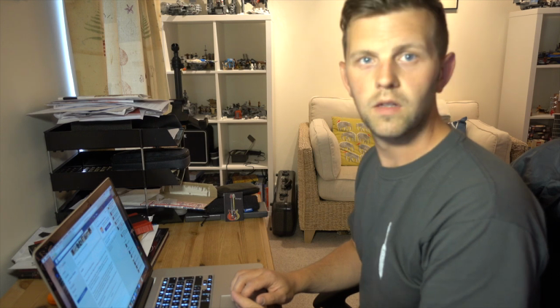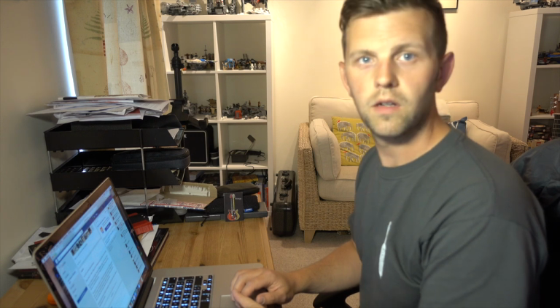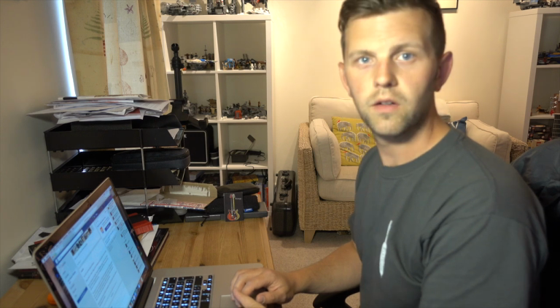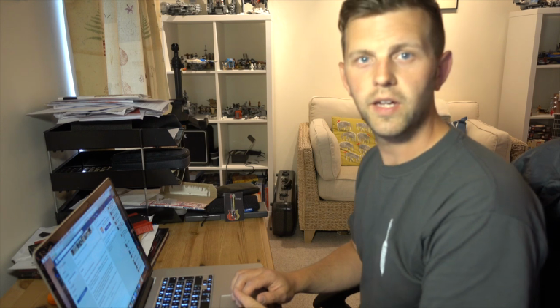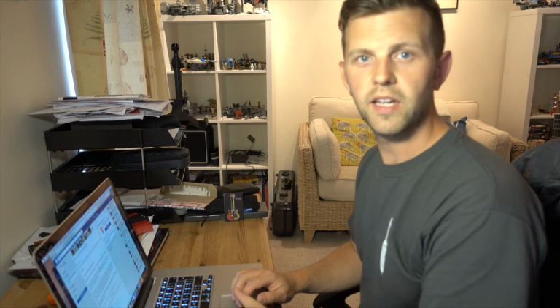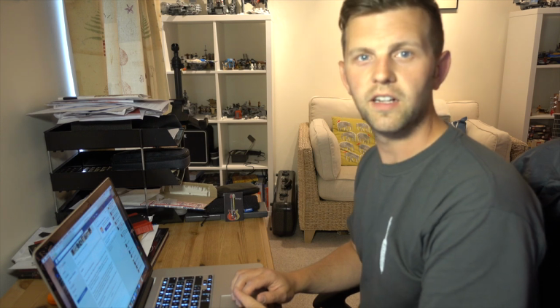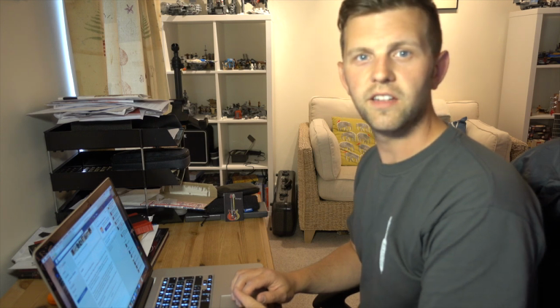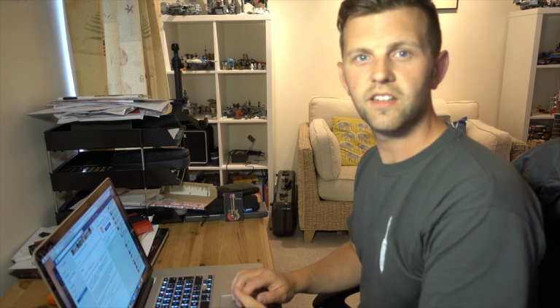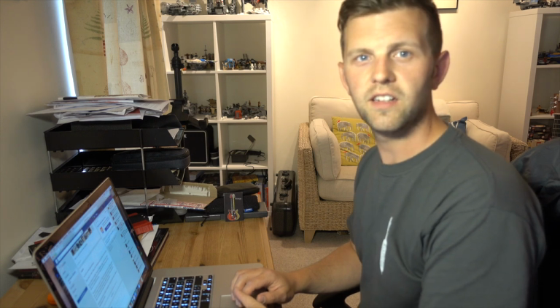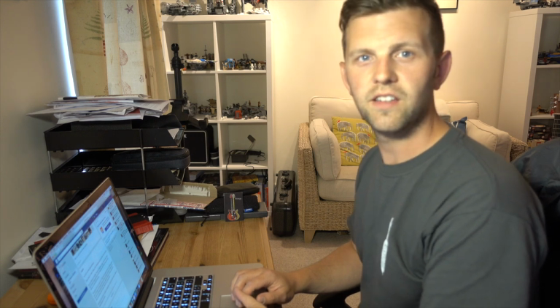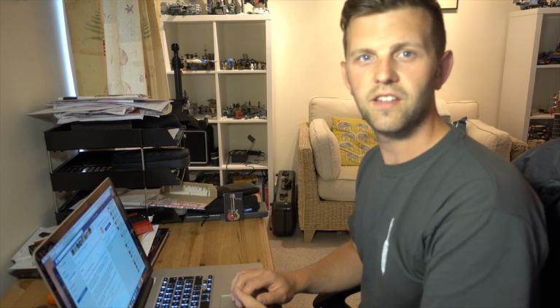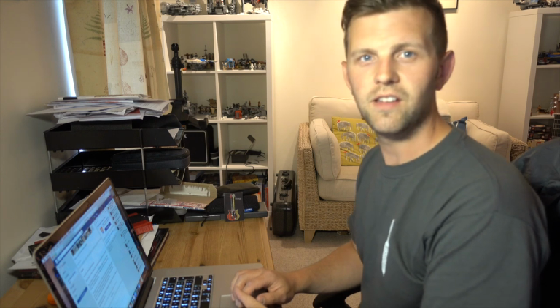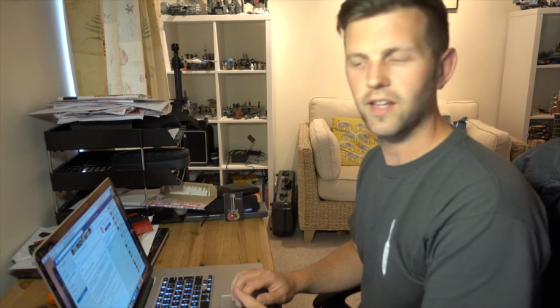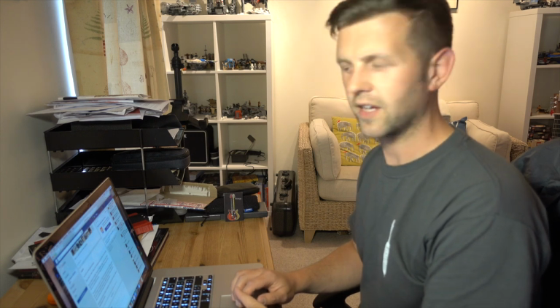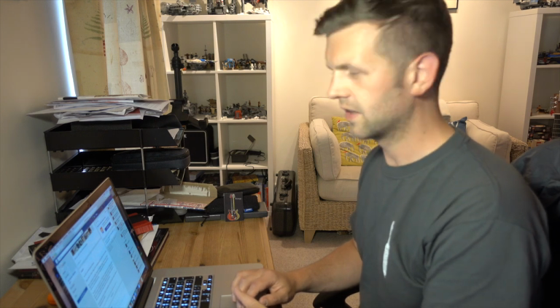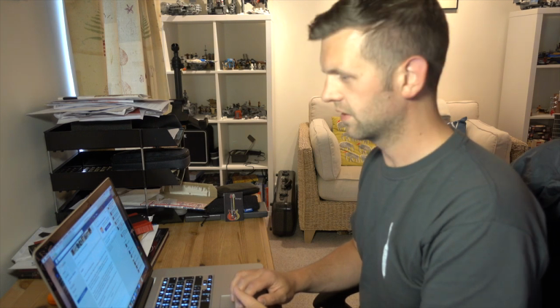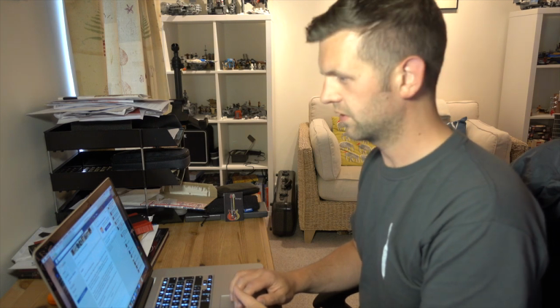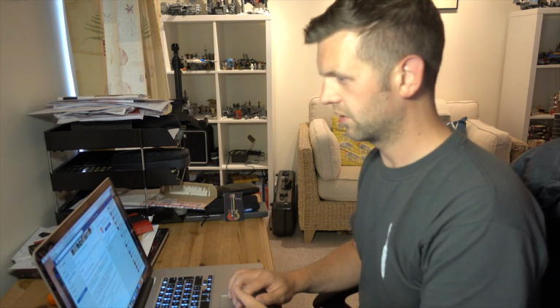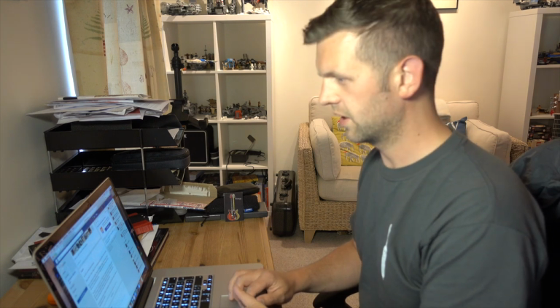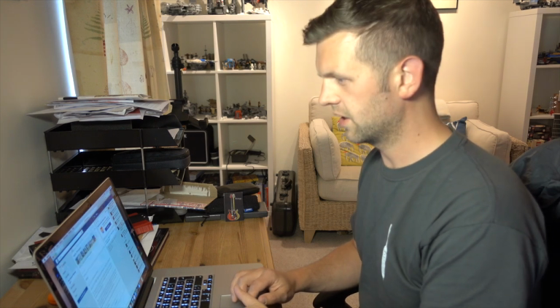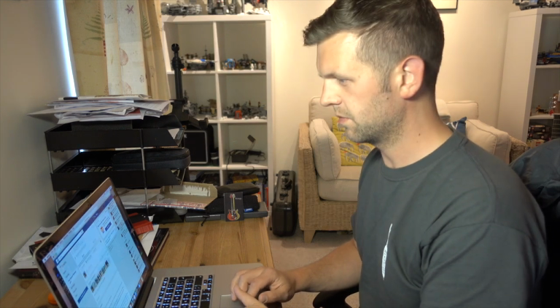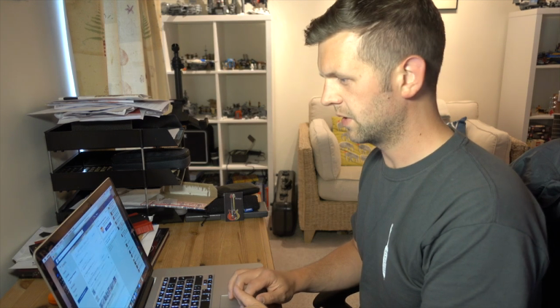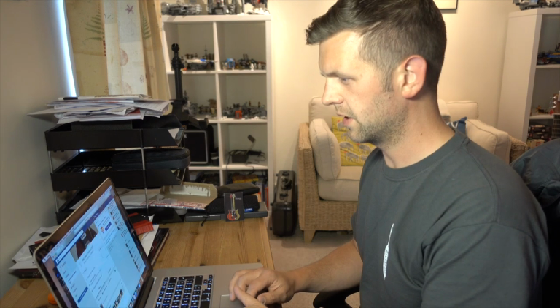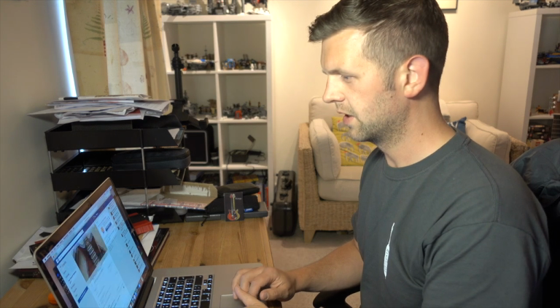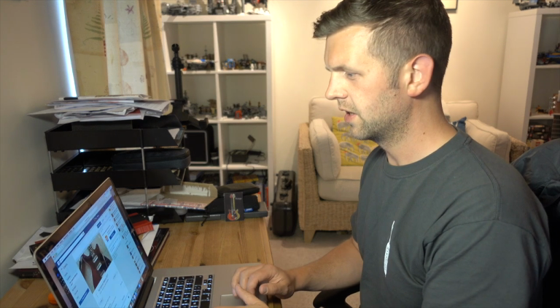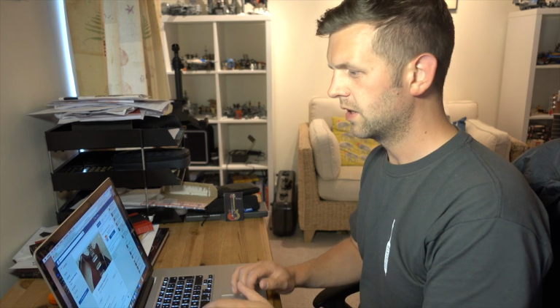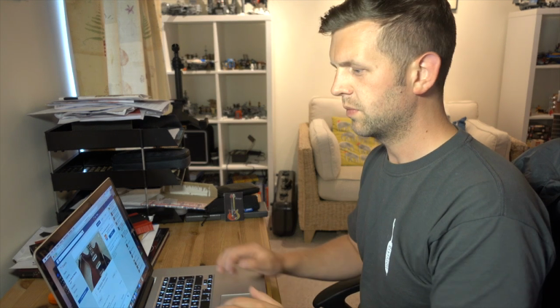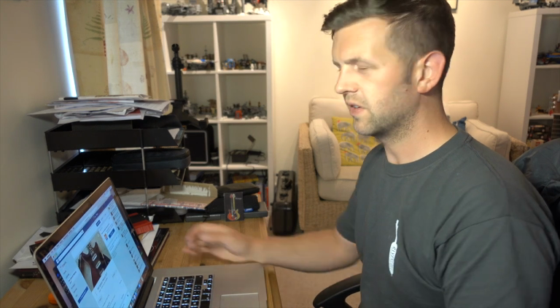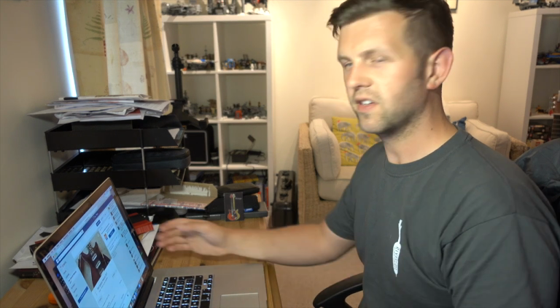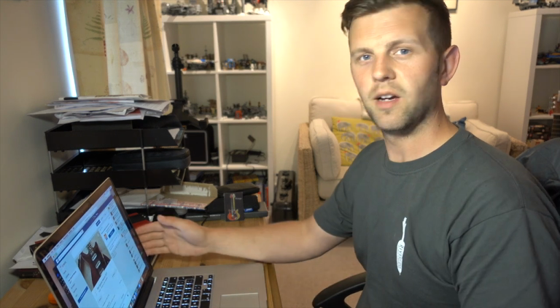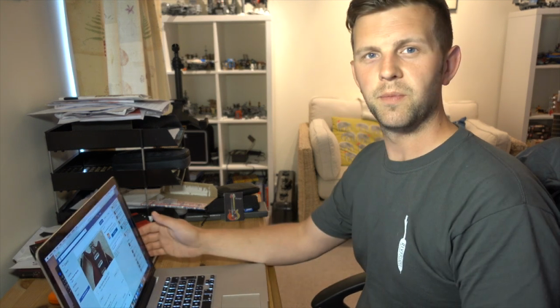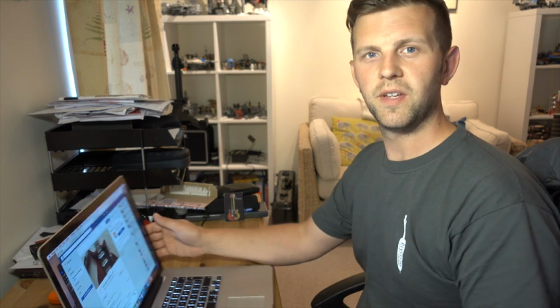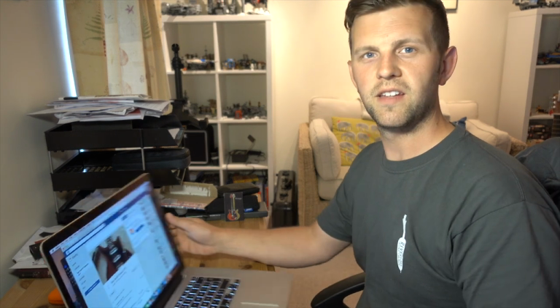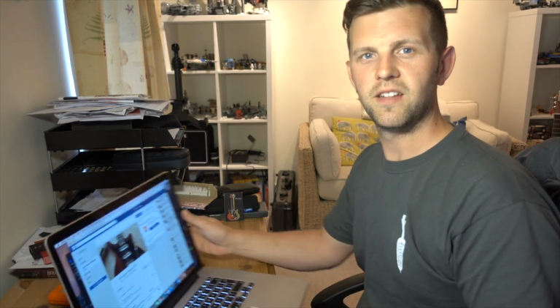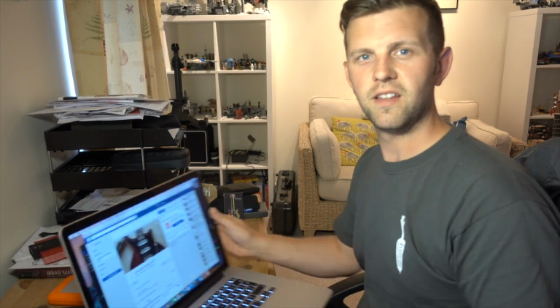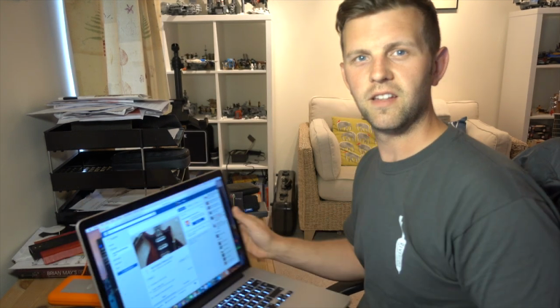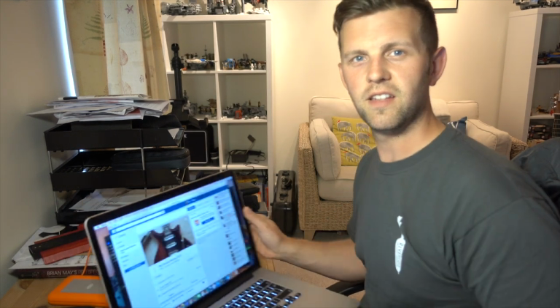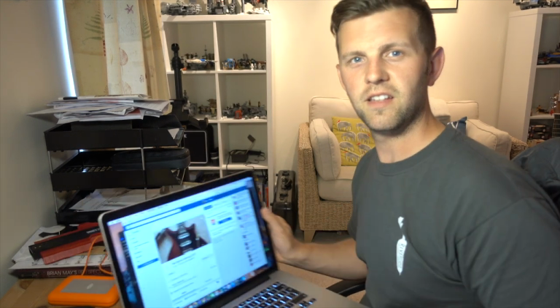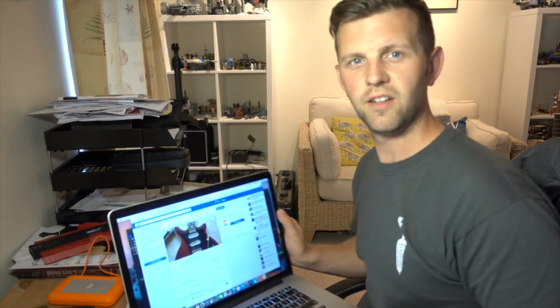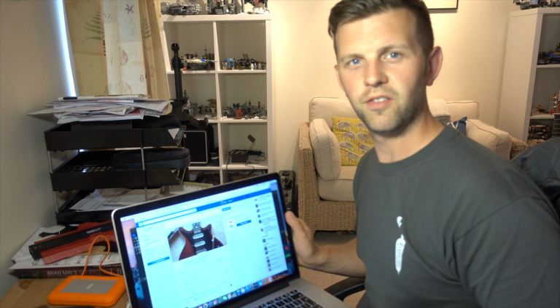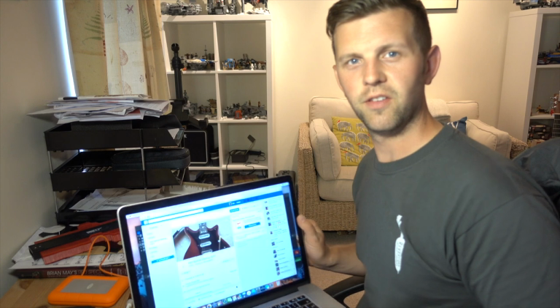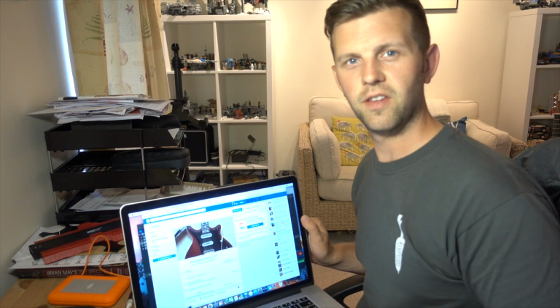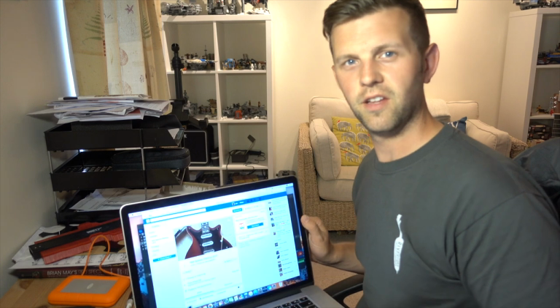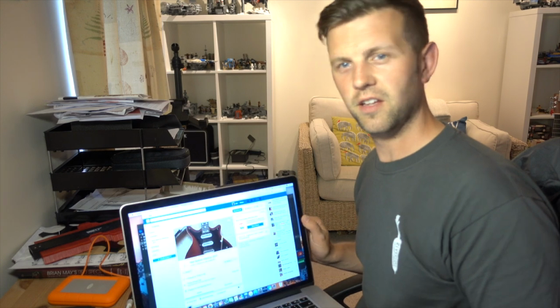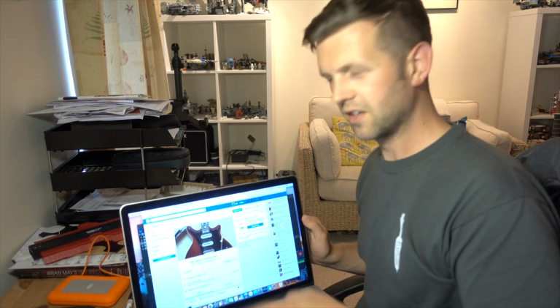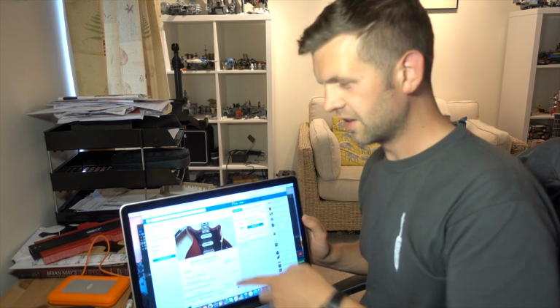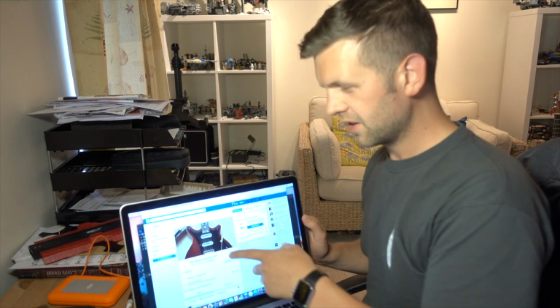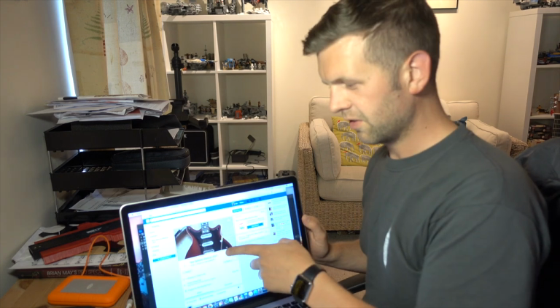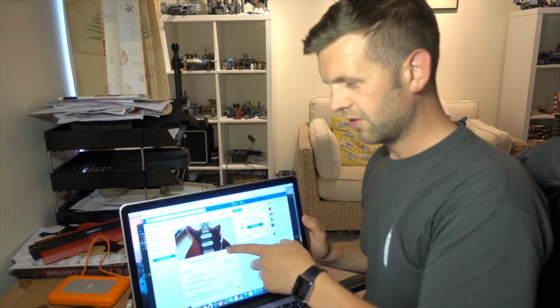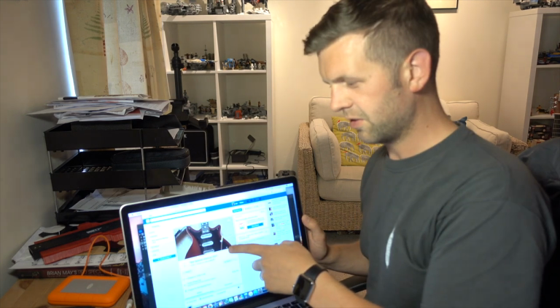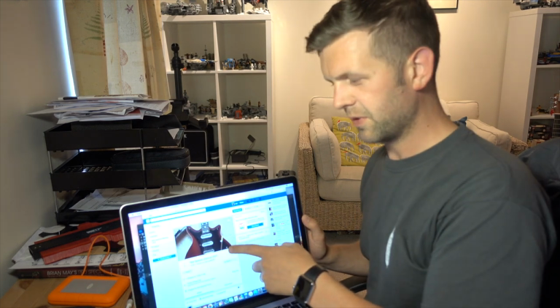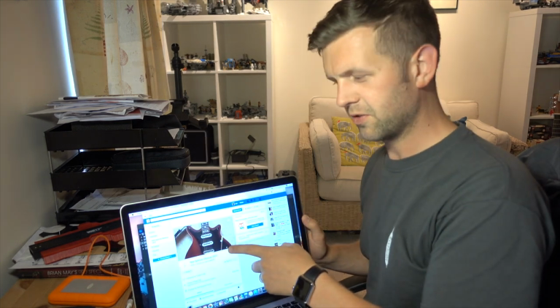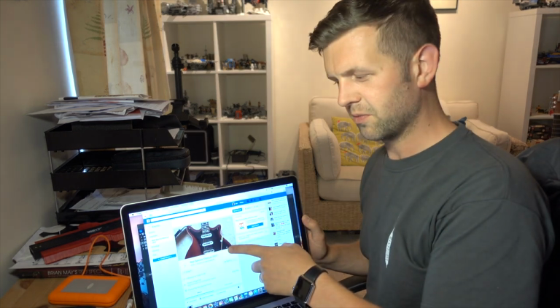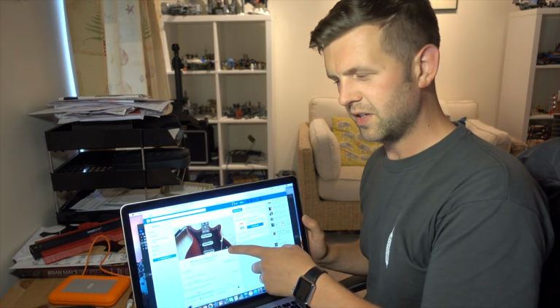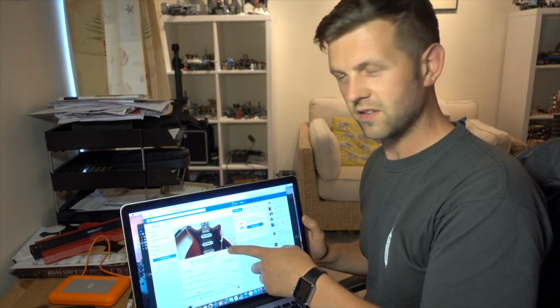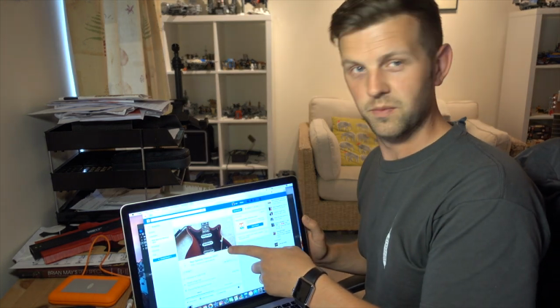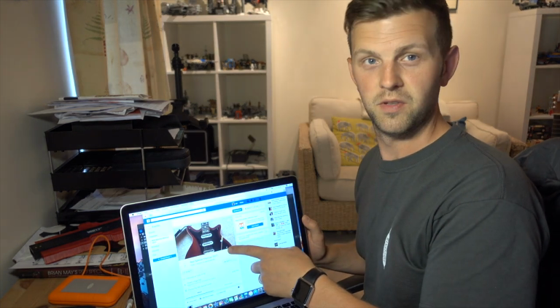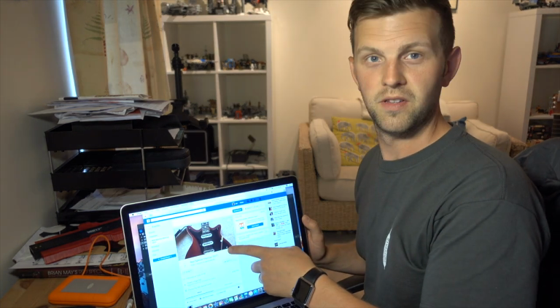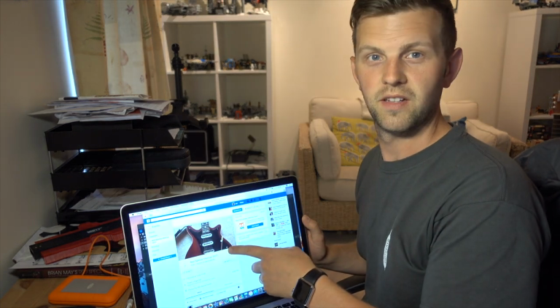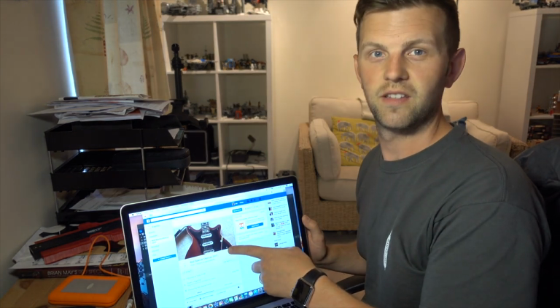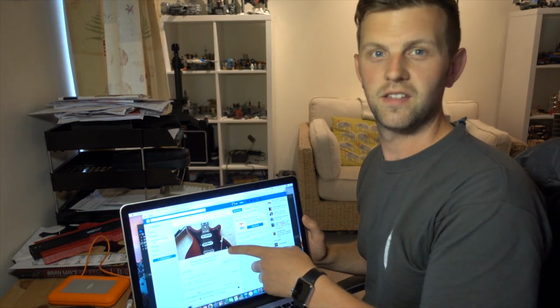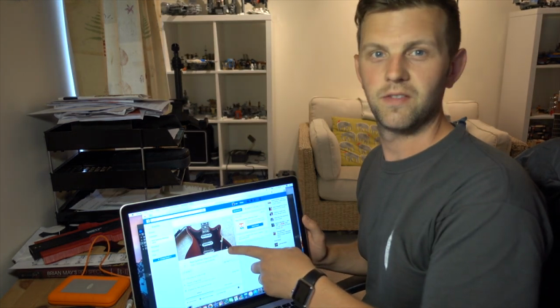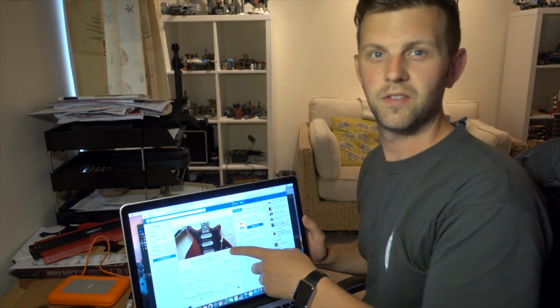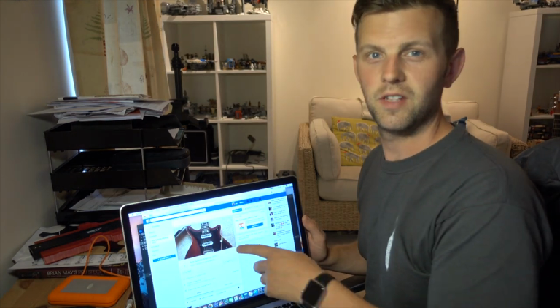Oh hey guys, I didn't see you there. Sorry, I'm busy updating the details on the Red Special Meetup 2017.